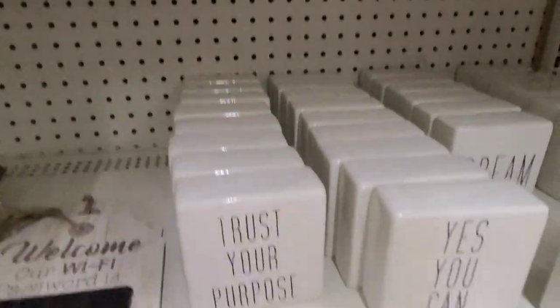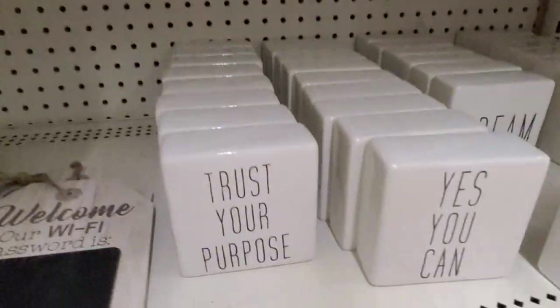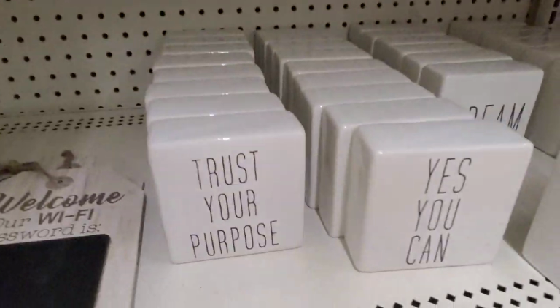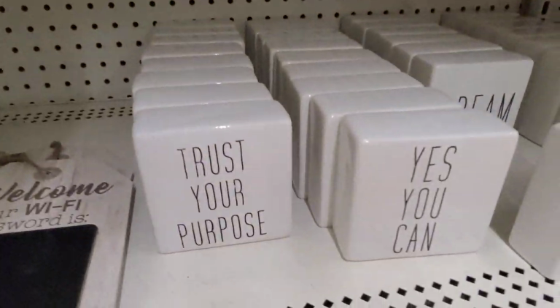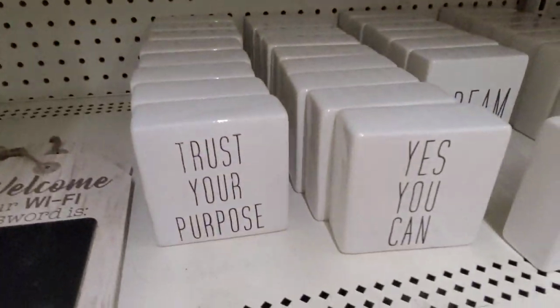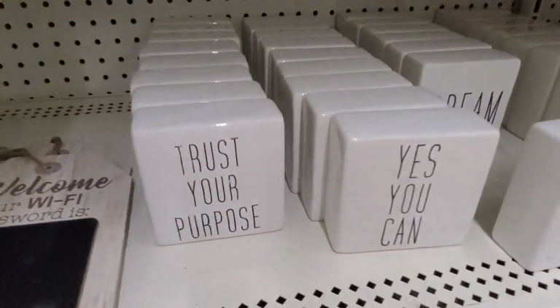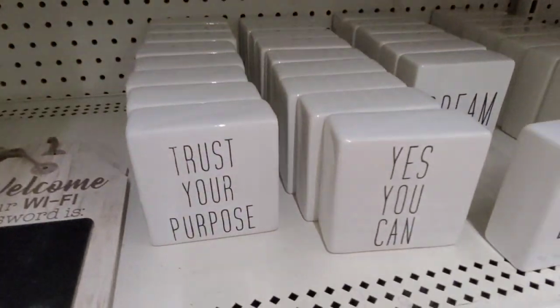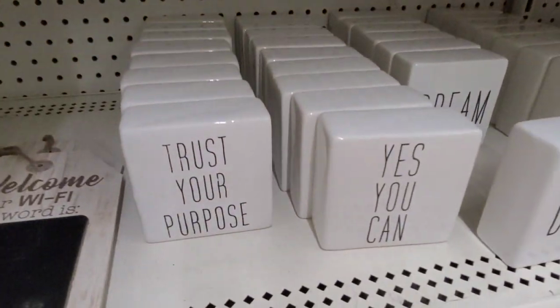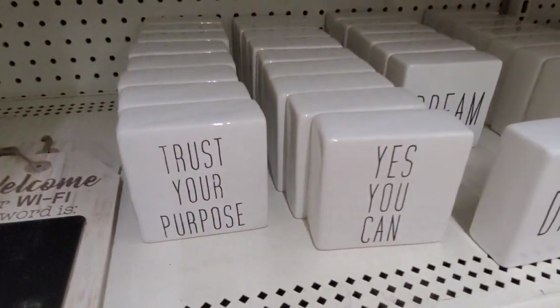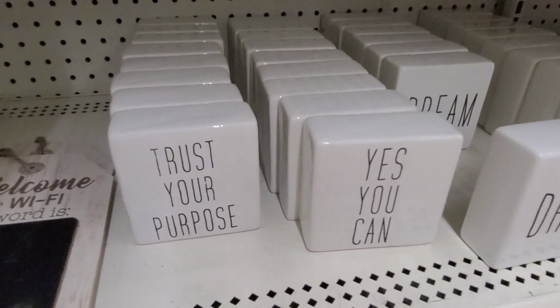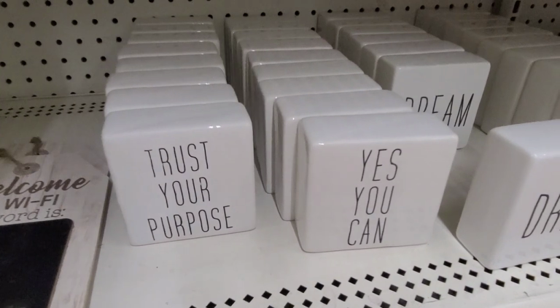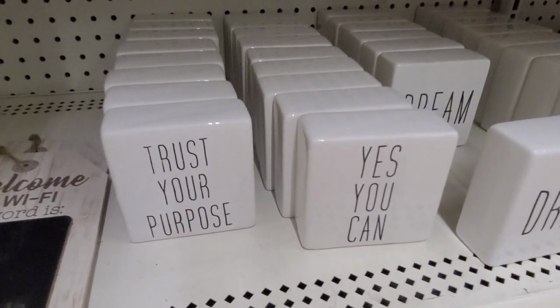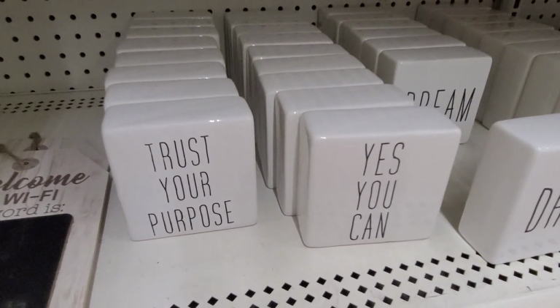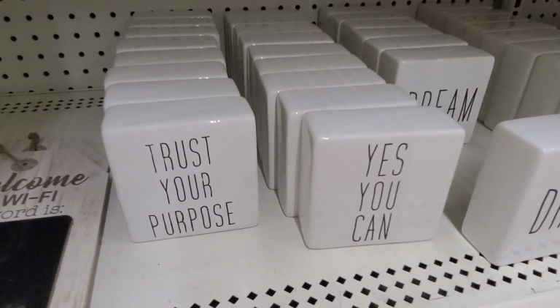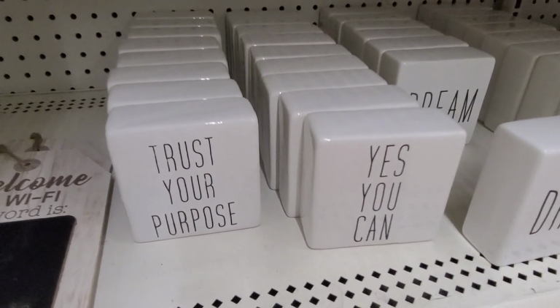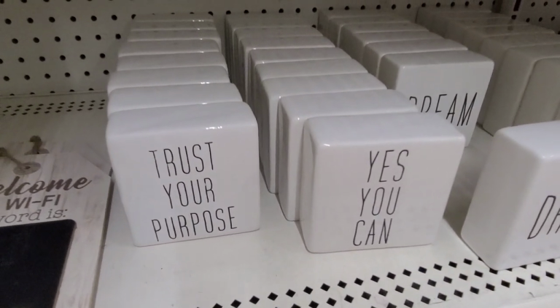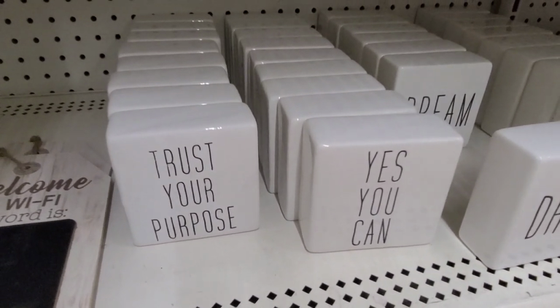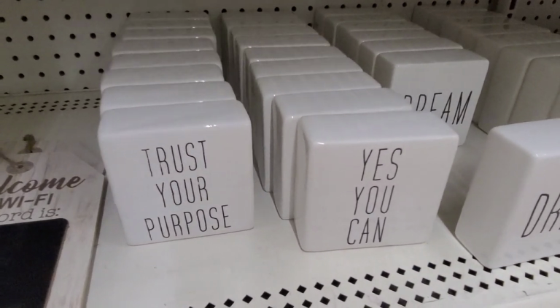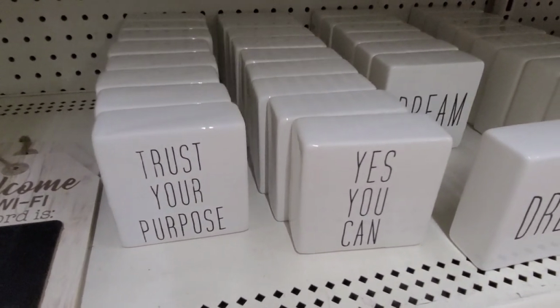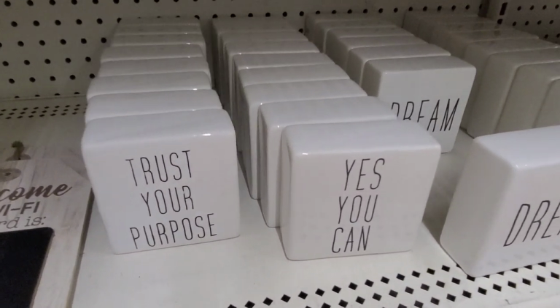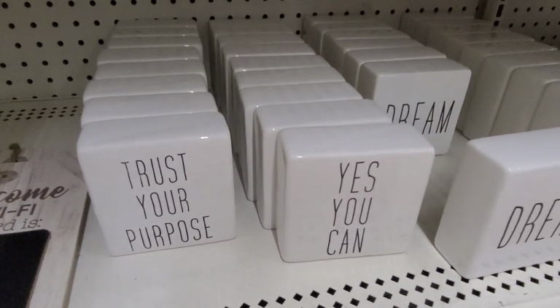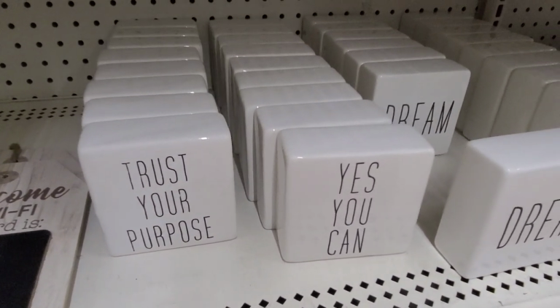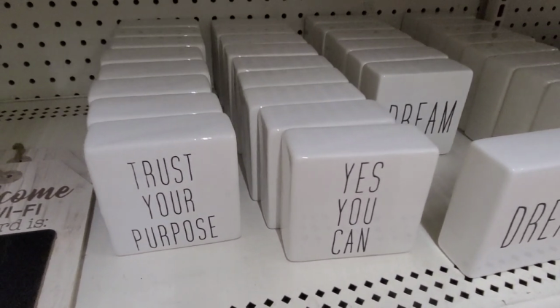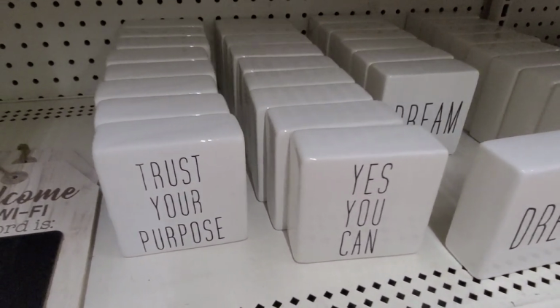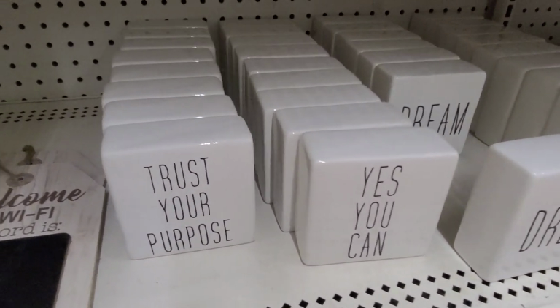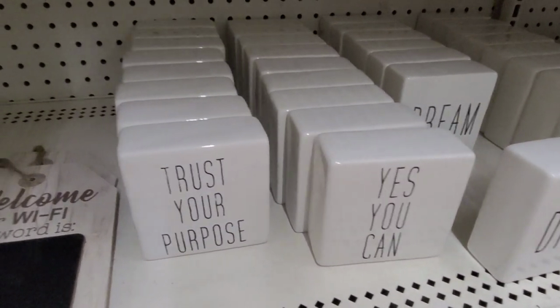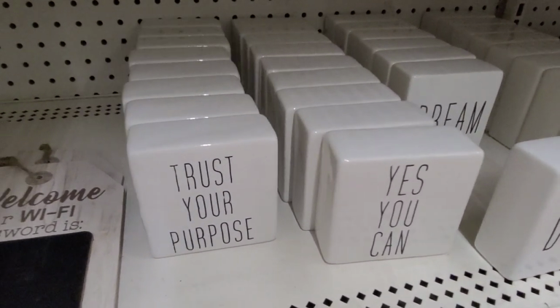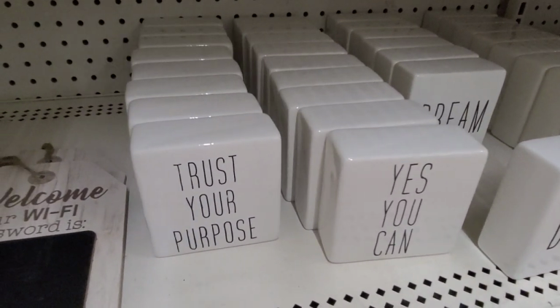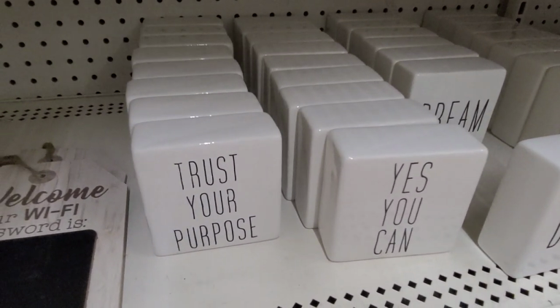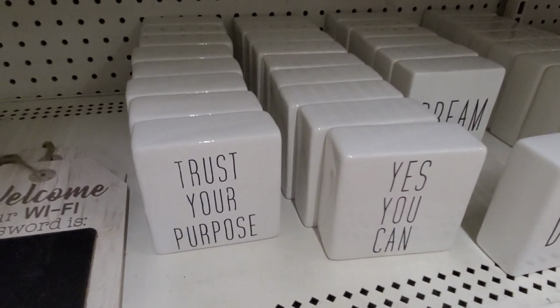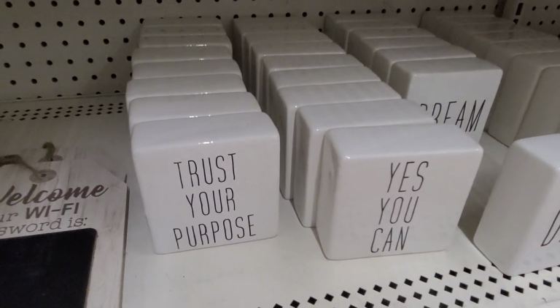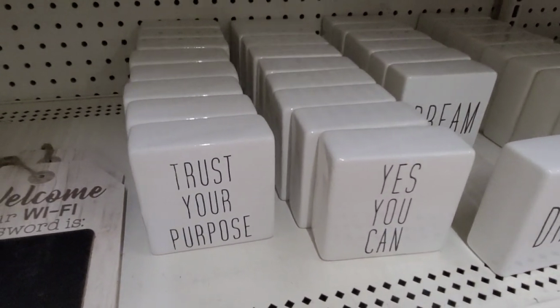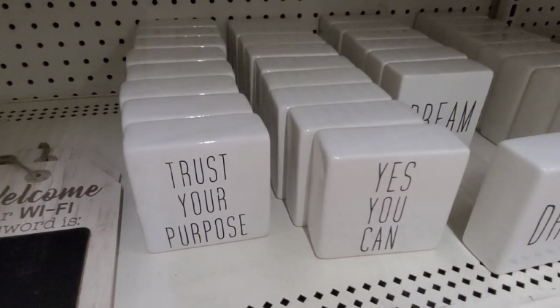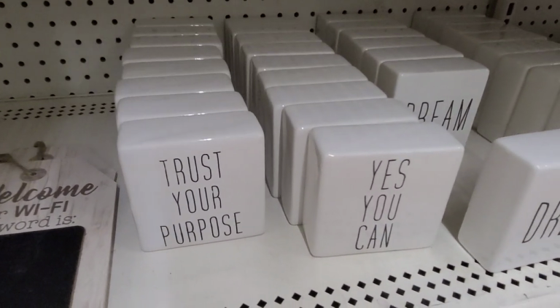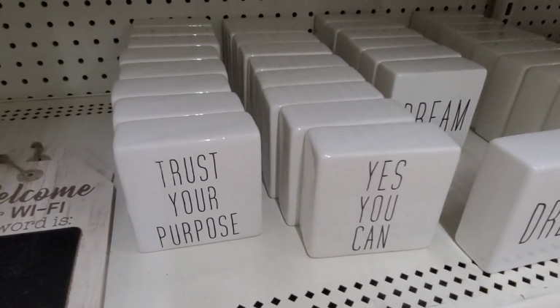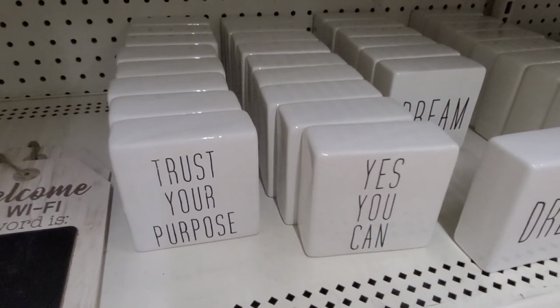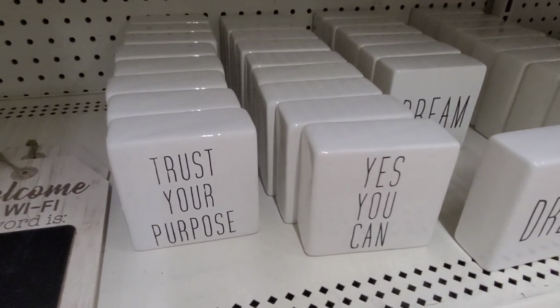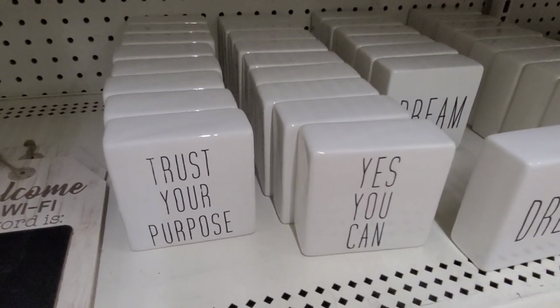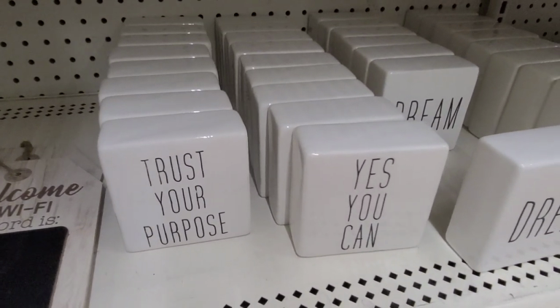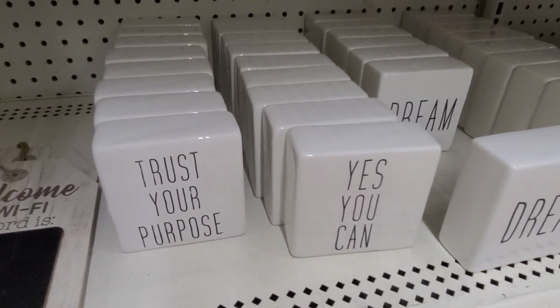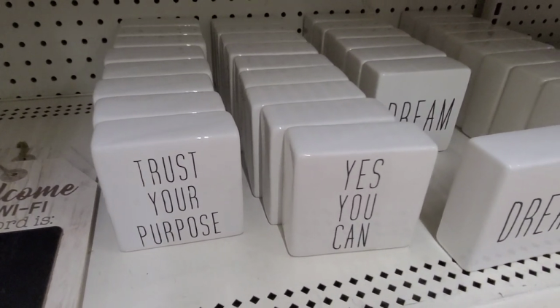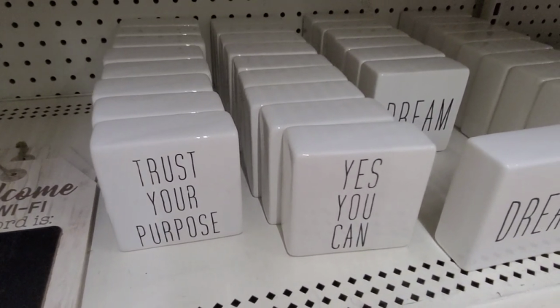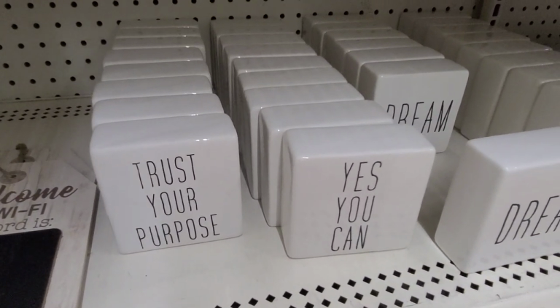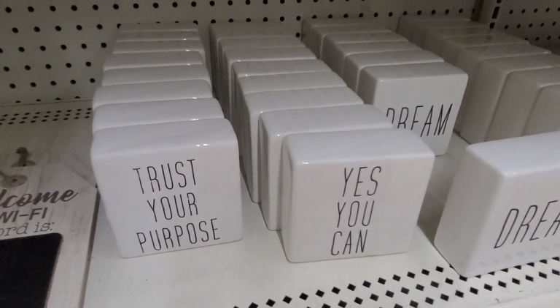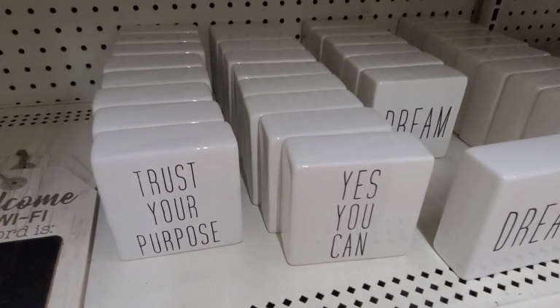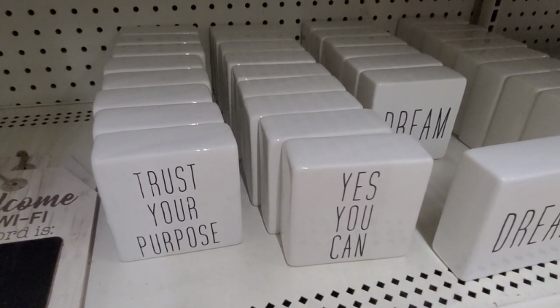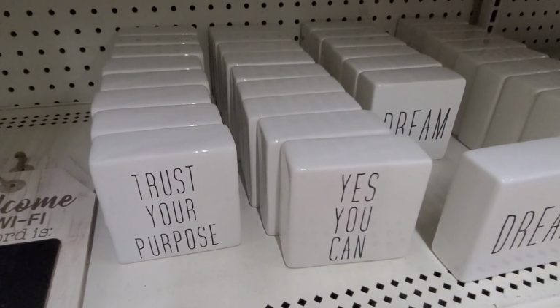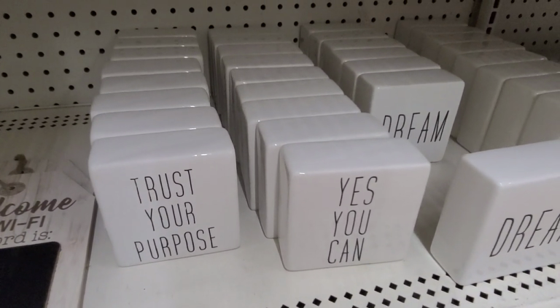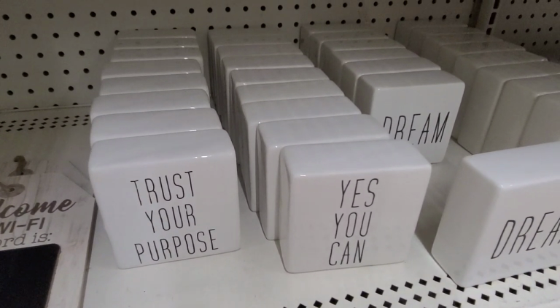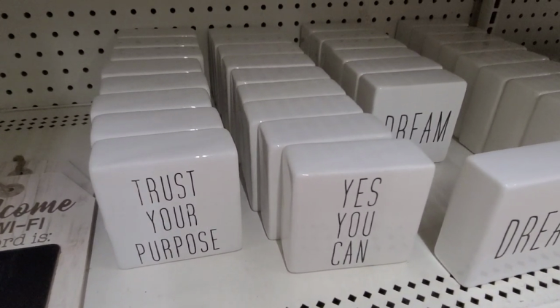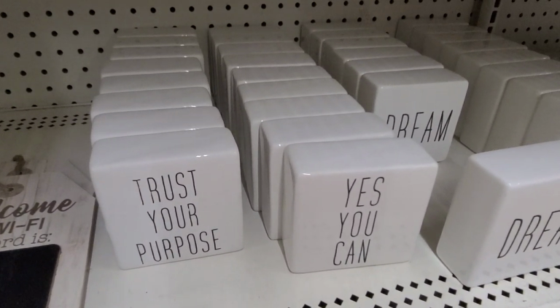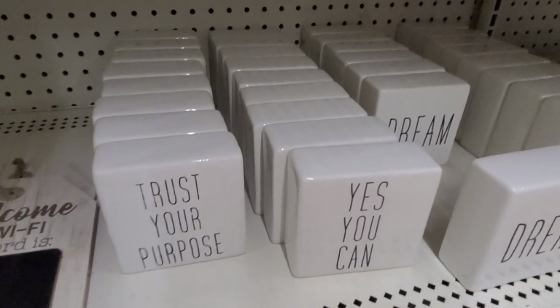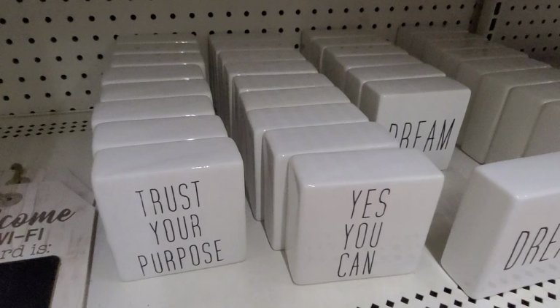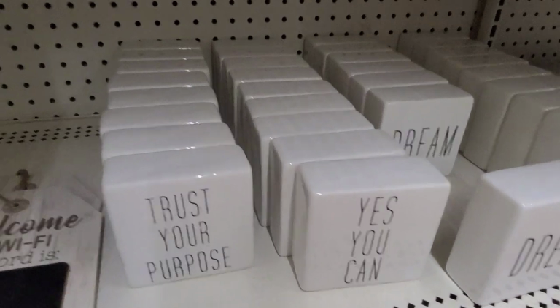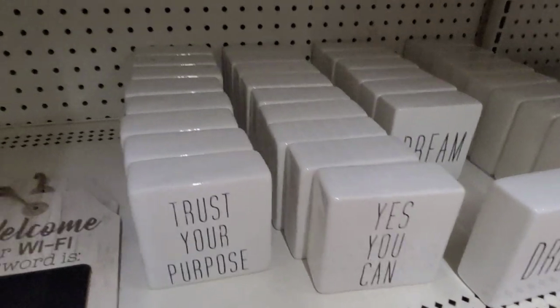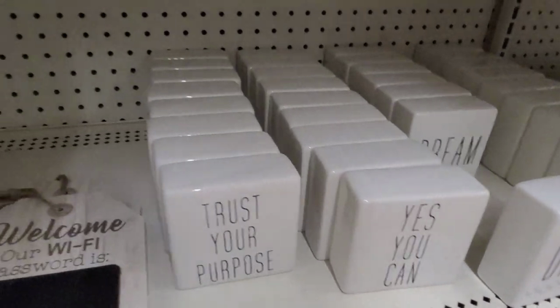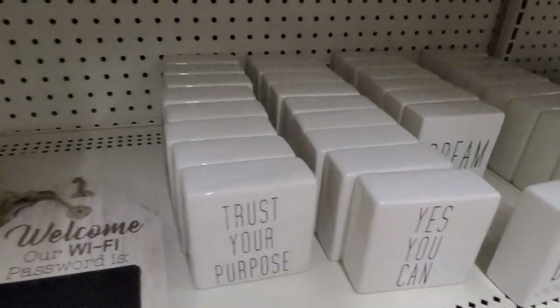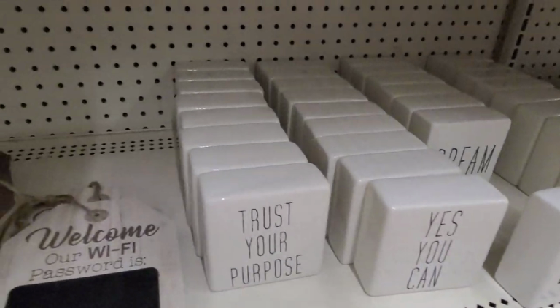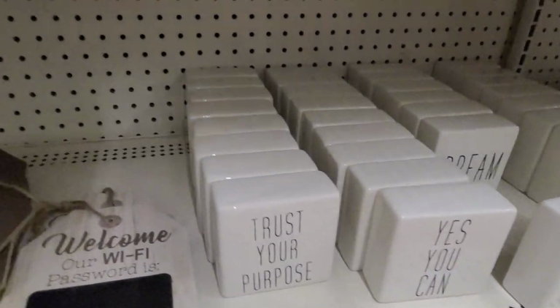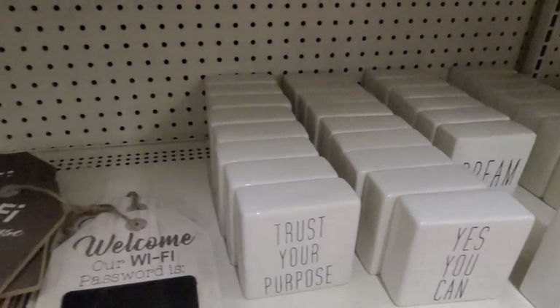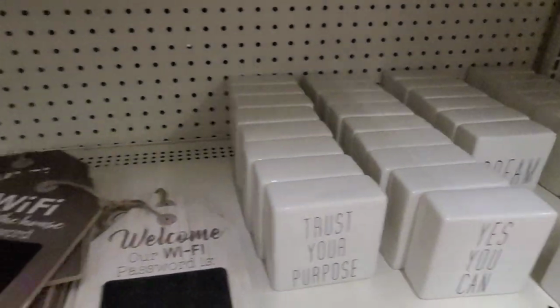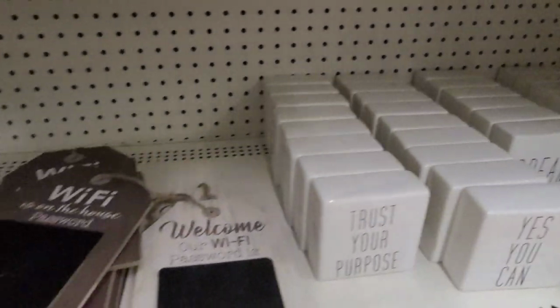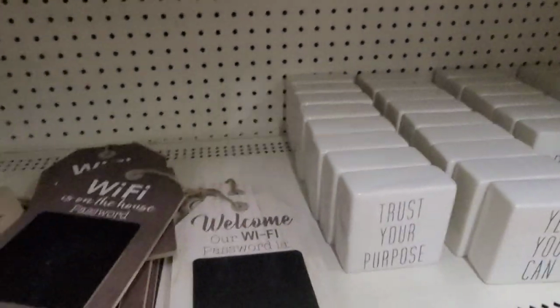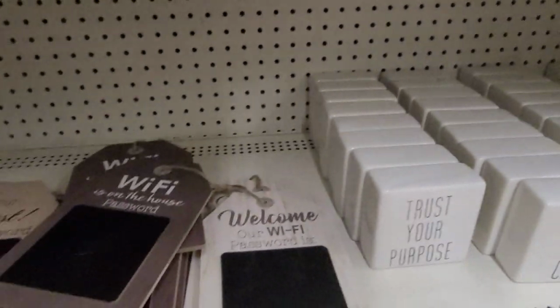Then they got these — 'Wannabe Radon,' 'Trust Your Purpose,' 'Yes You Can,' 'Dream,' and 'Ulala.' So they got those.